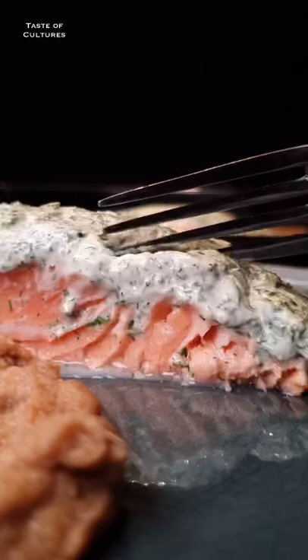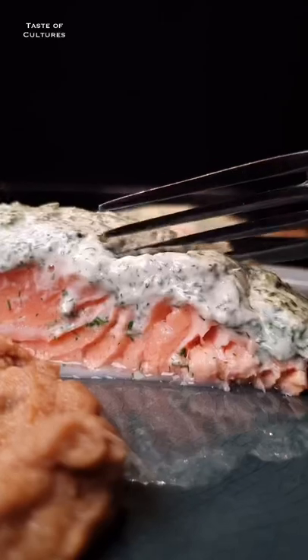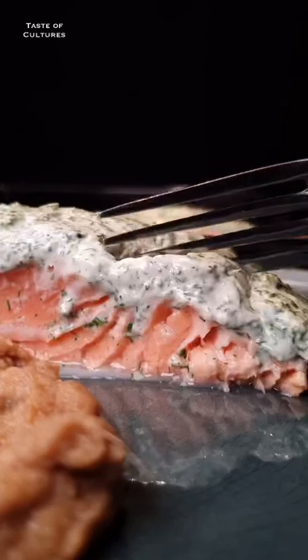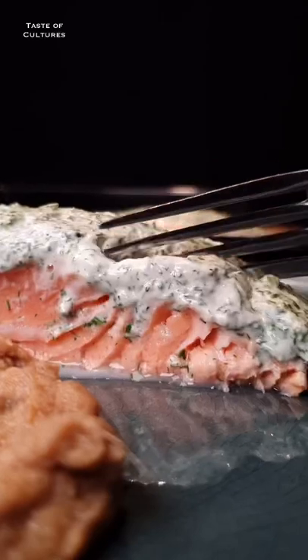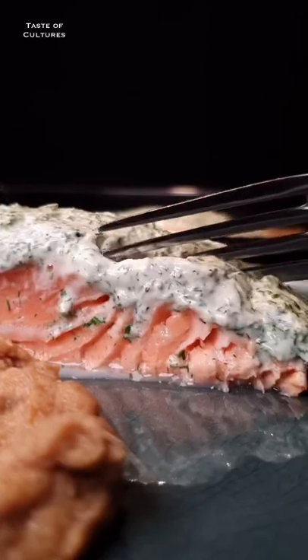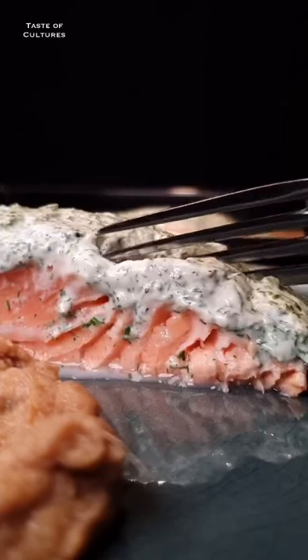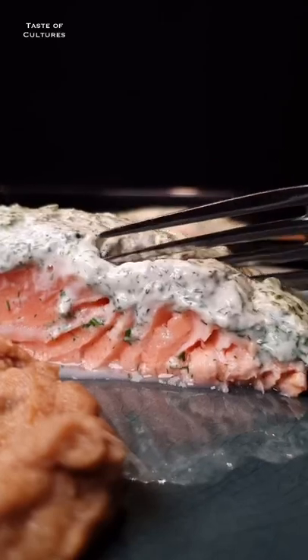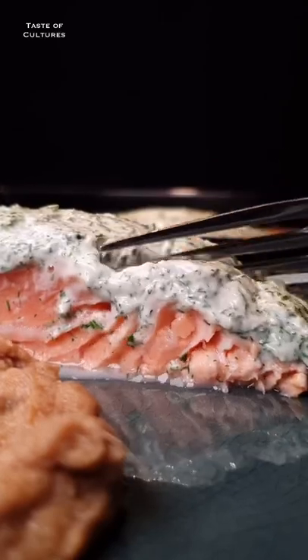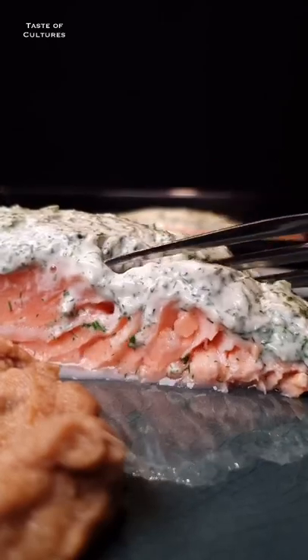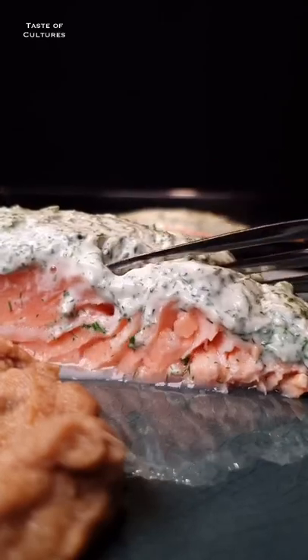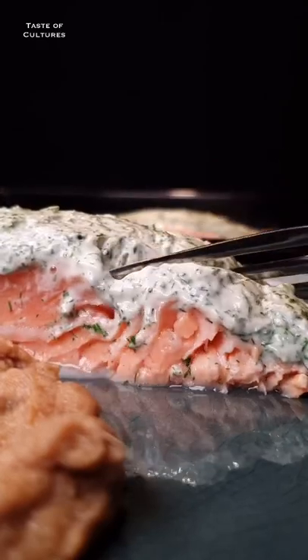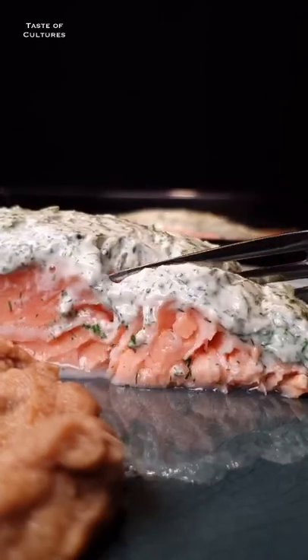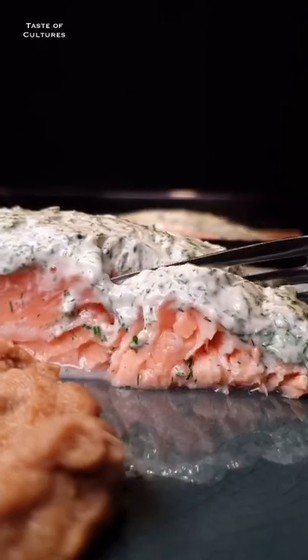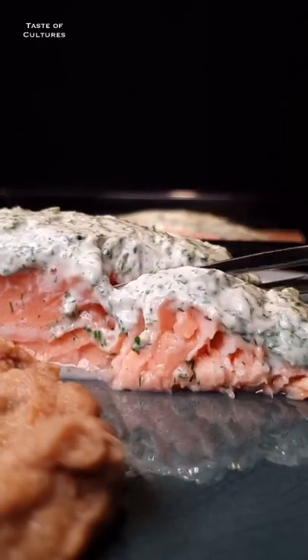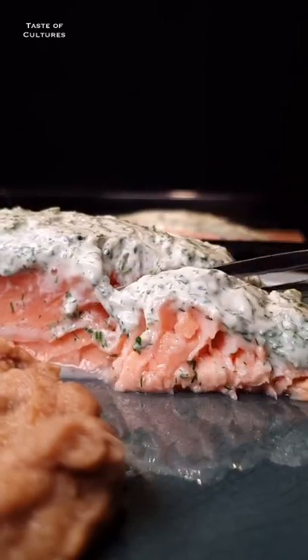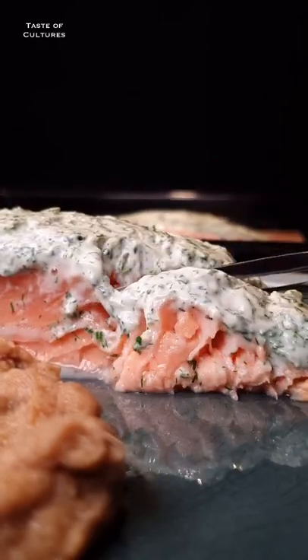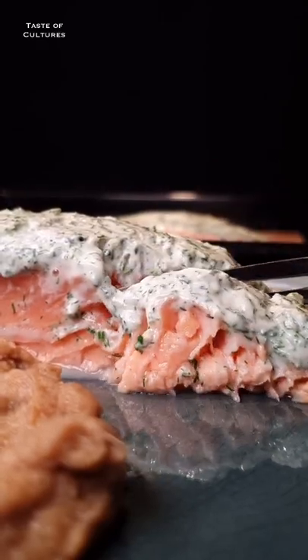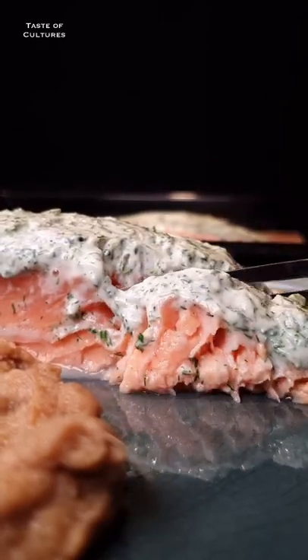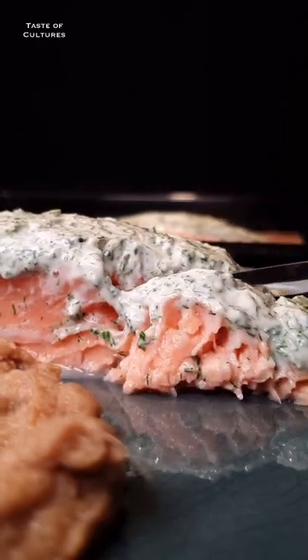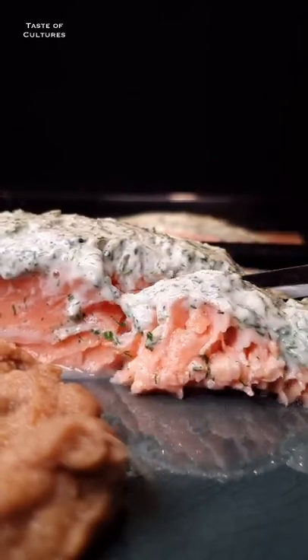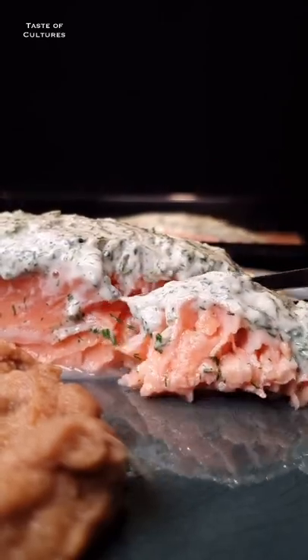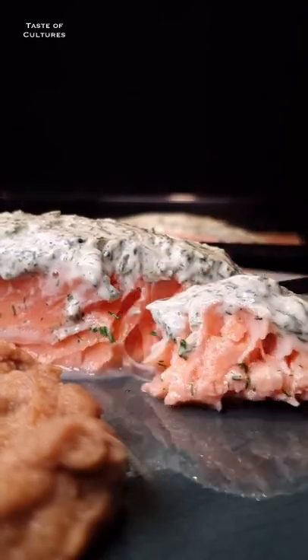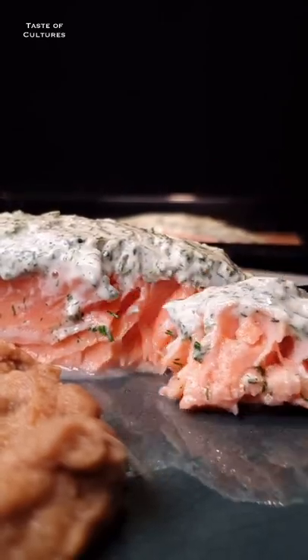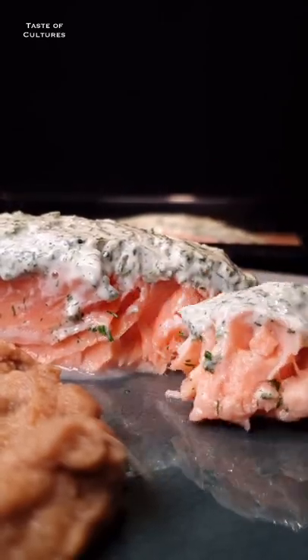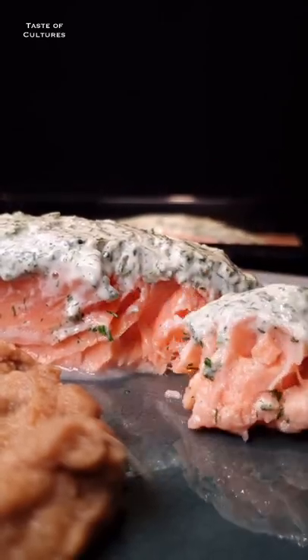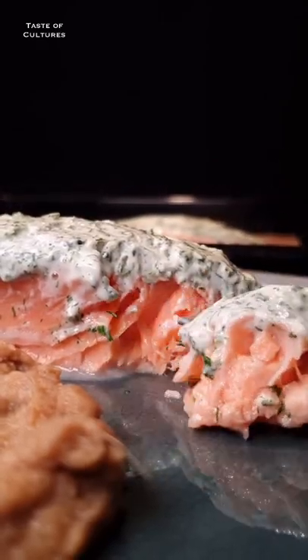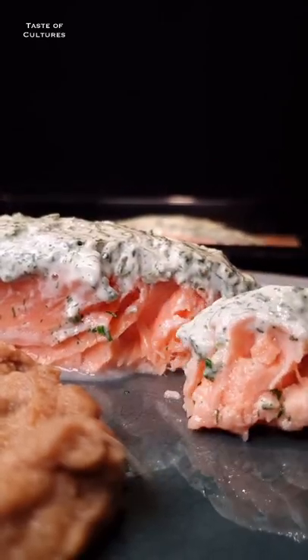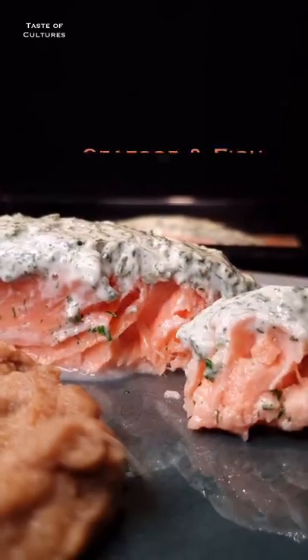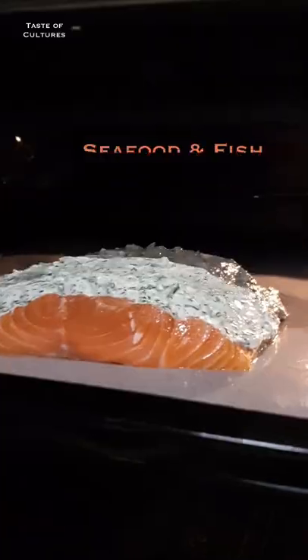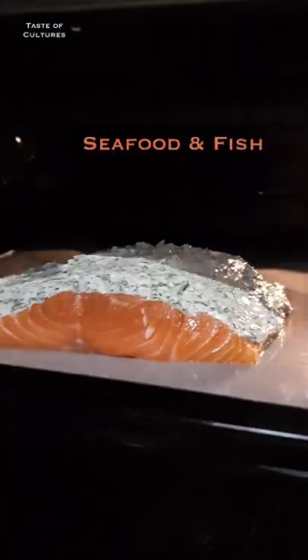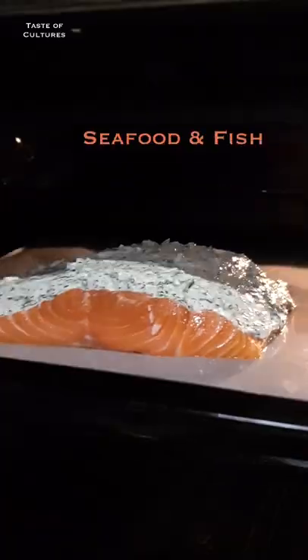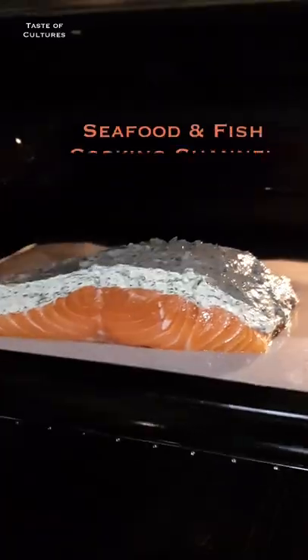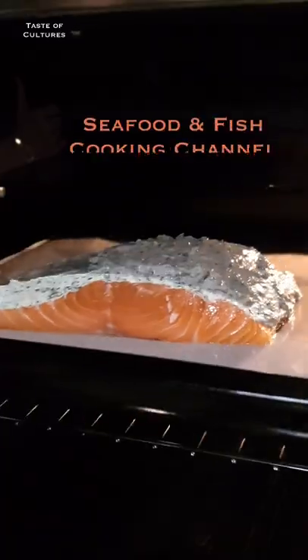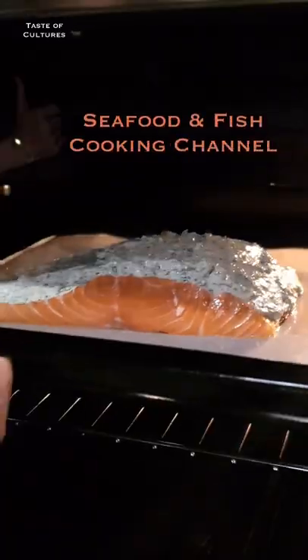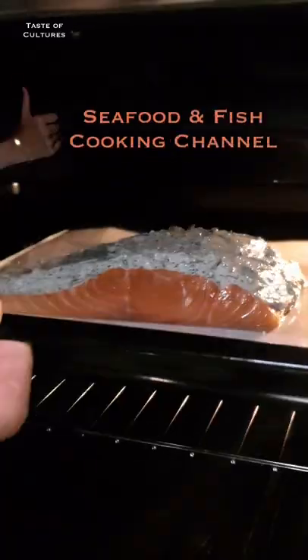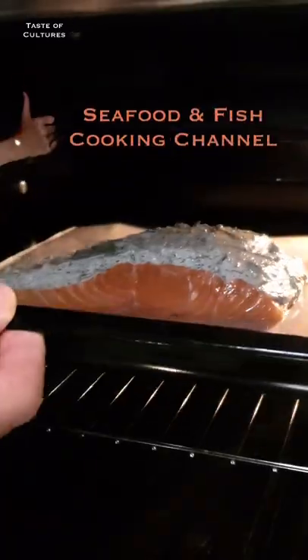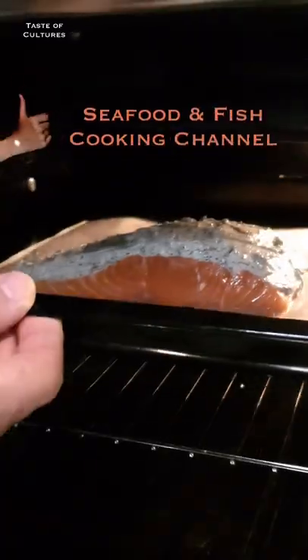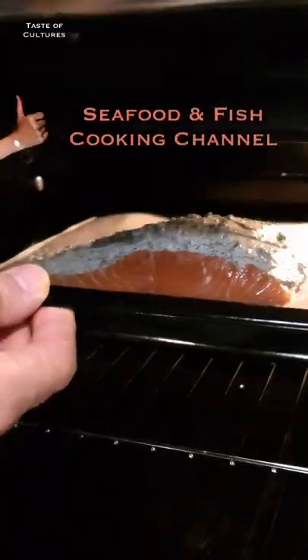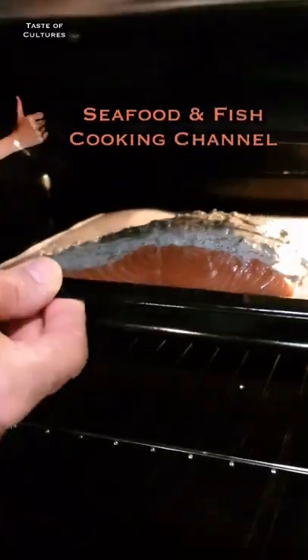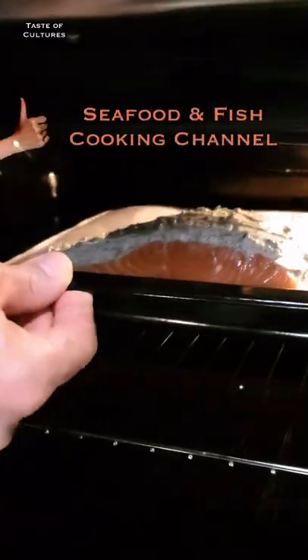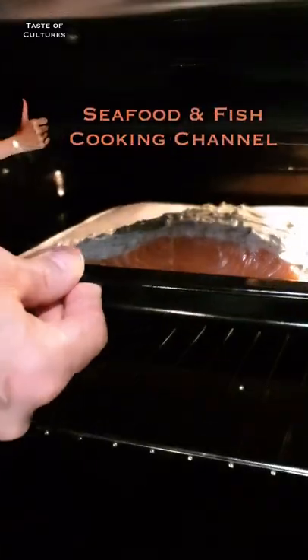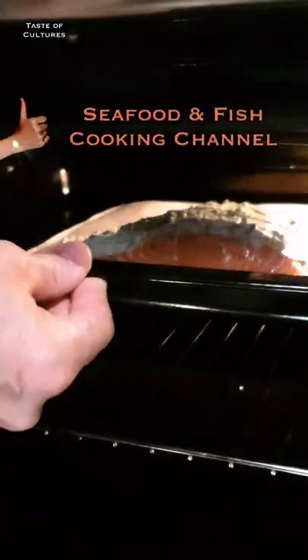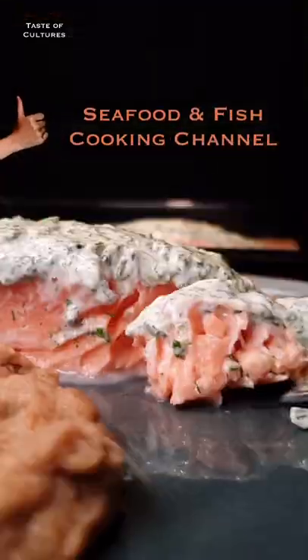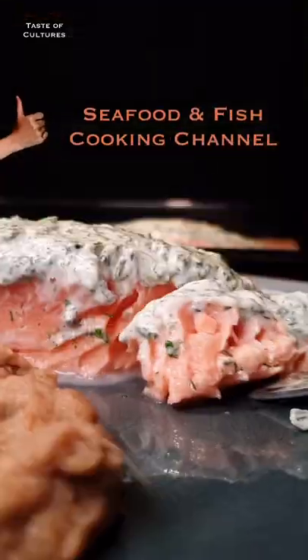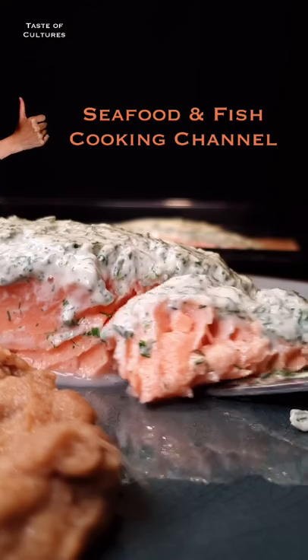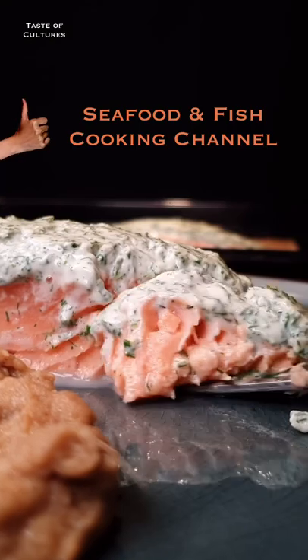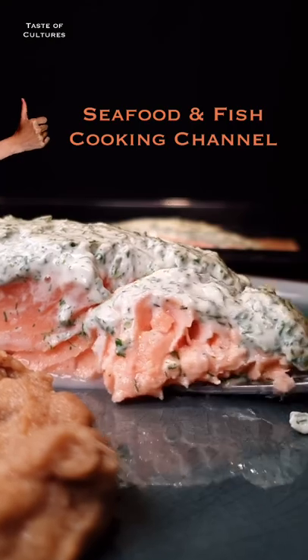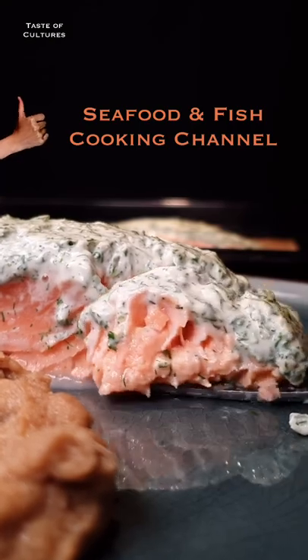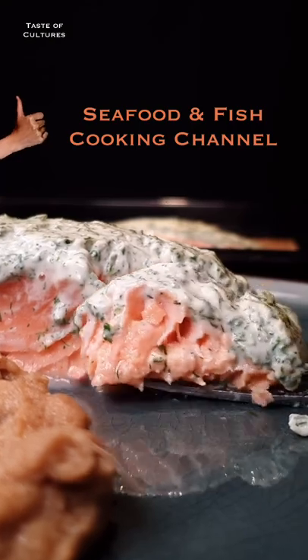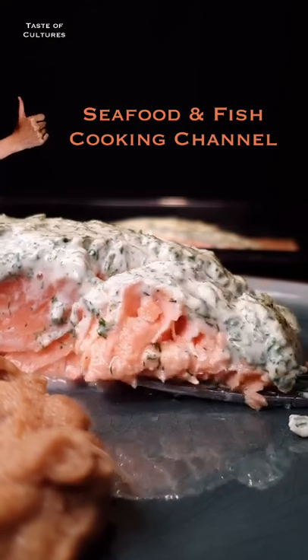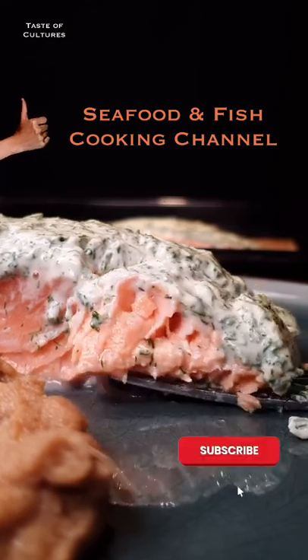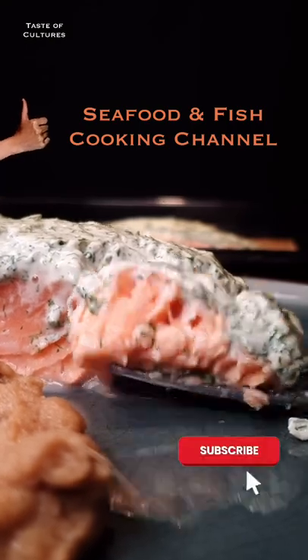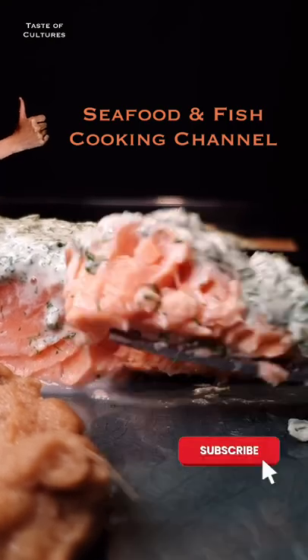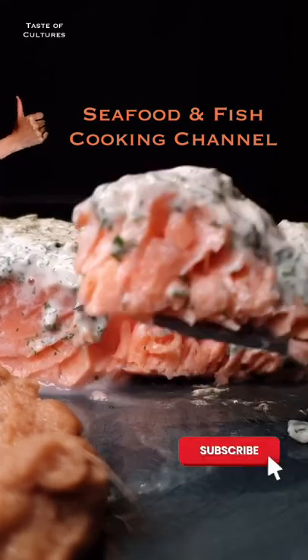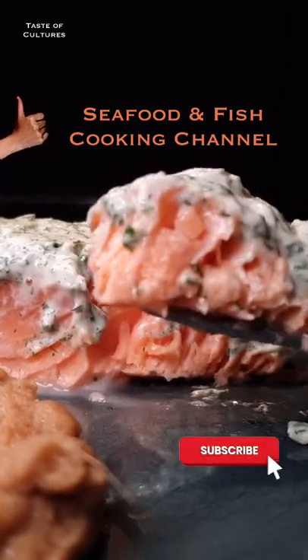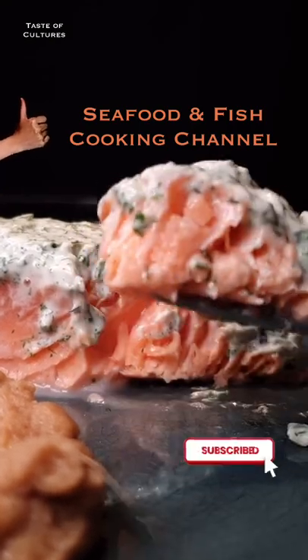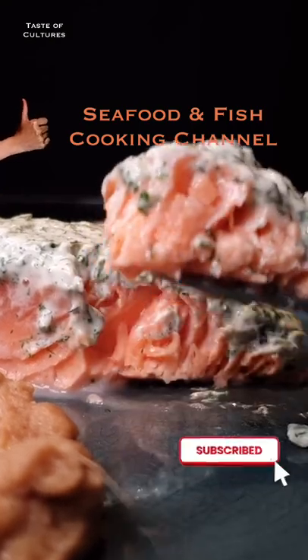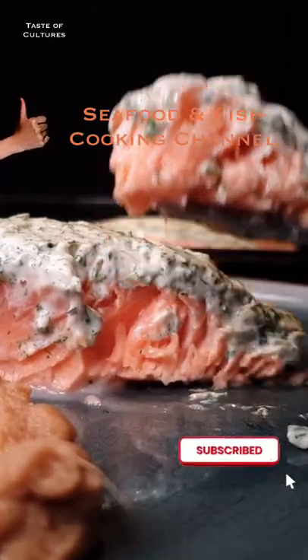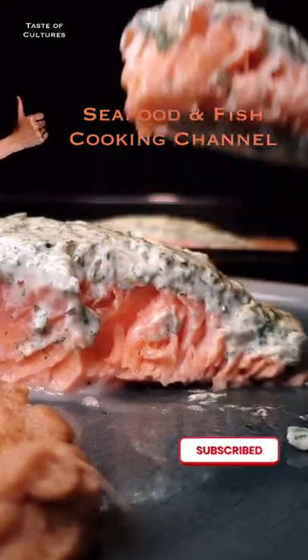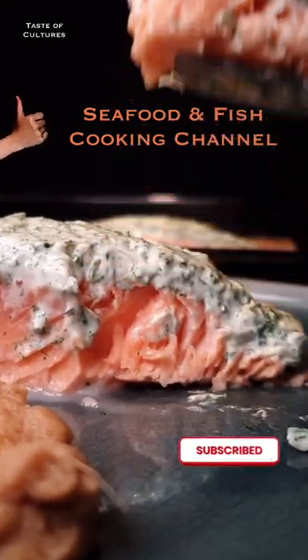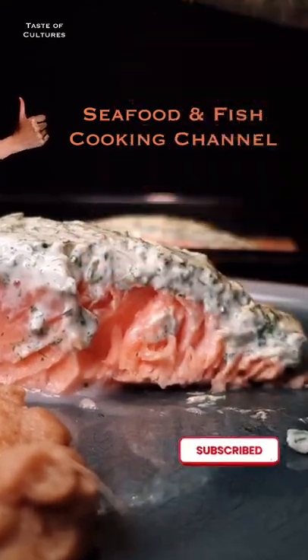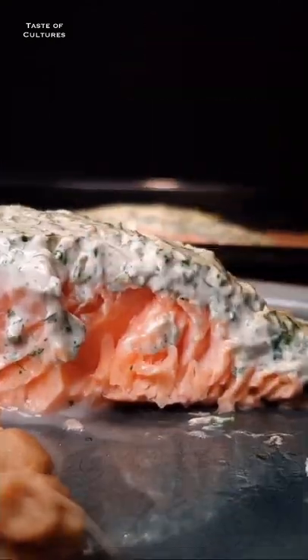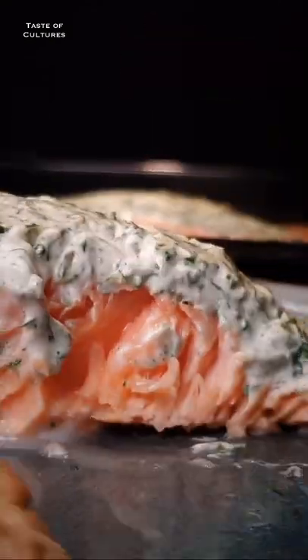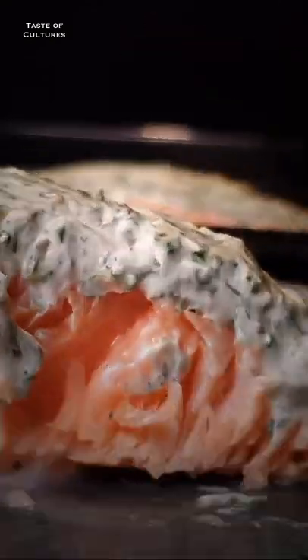A creamy and tangy way to bake salmon. If you enjoy fish or seafood, you might benefit from subscribing to our channel.